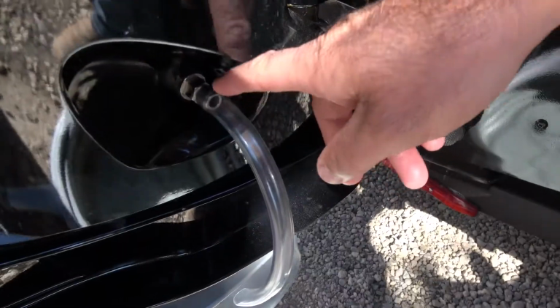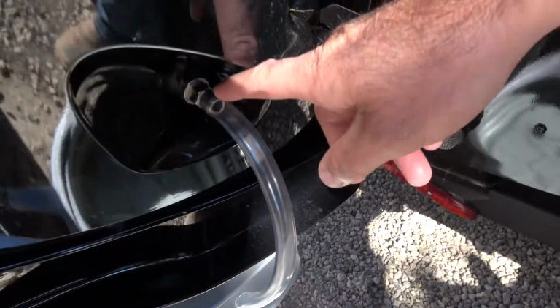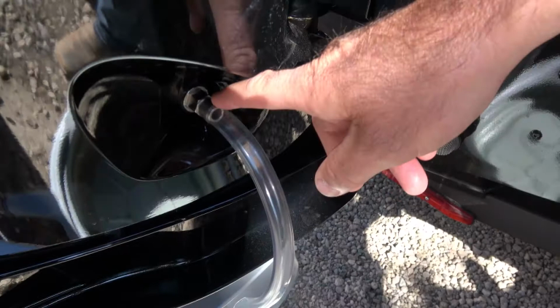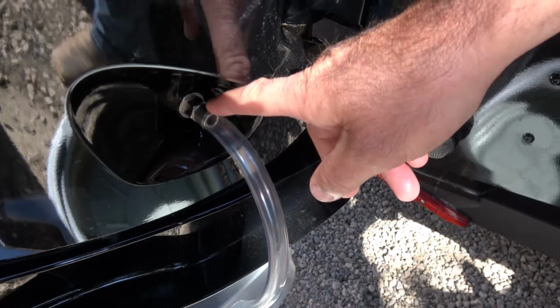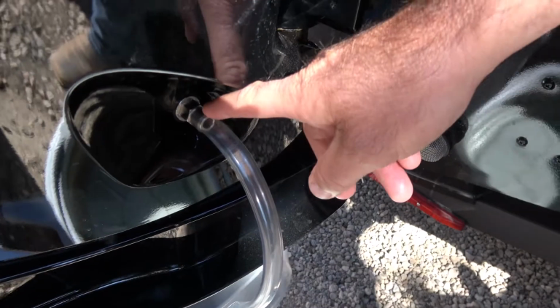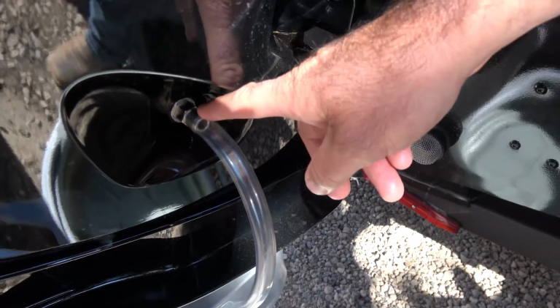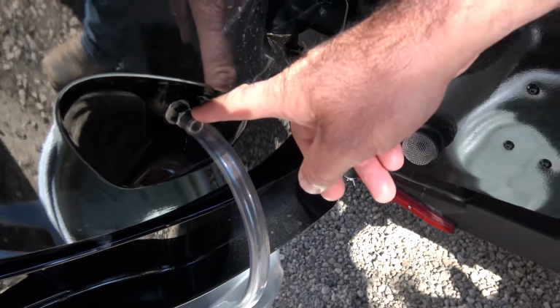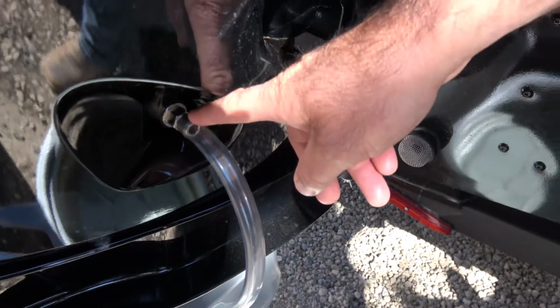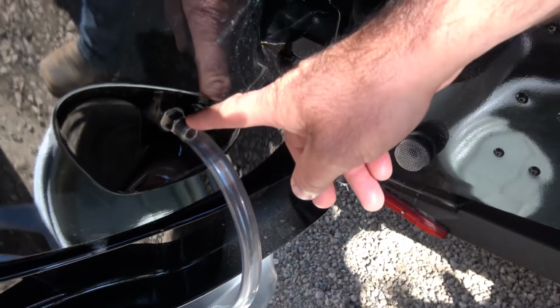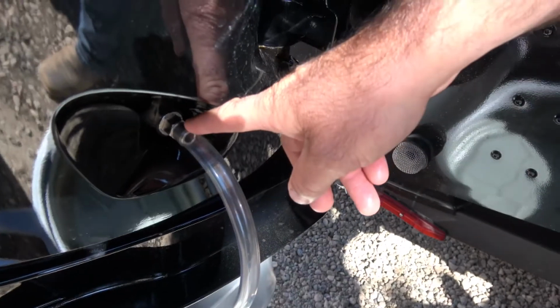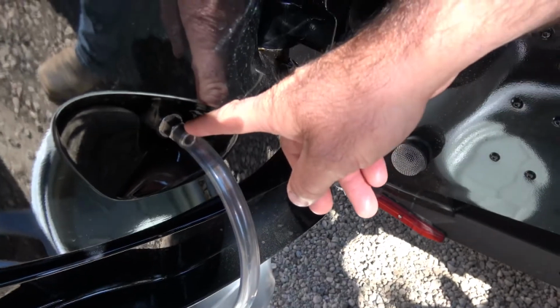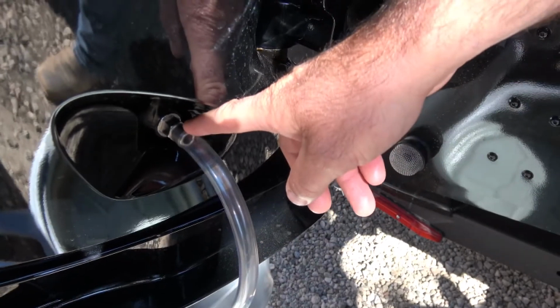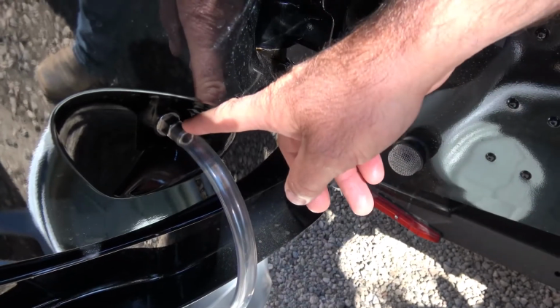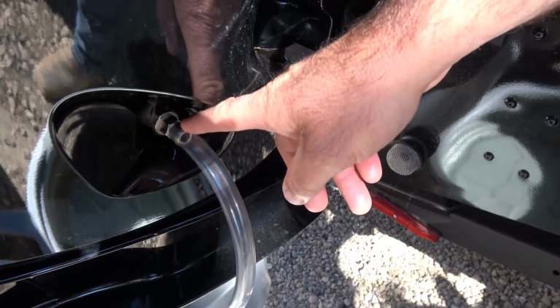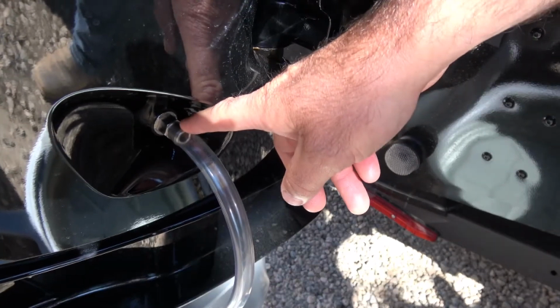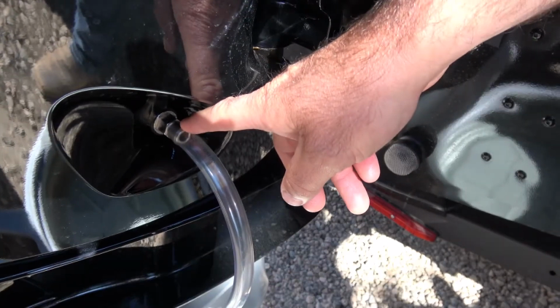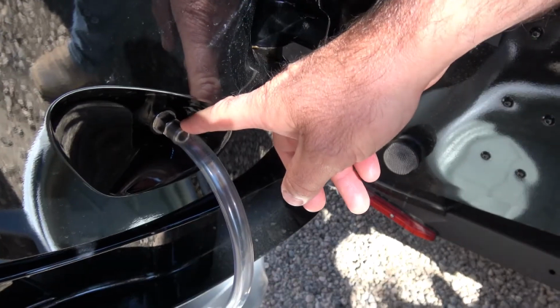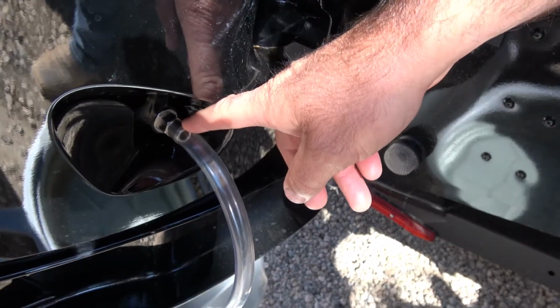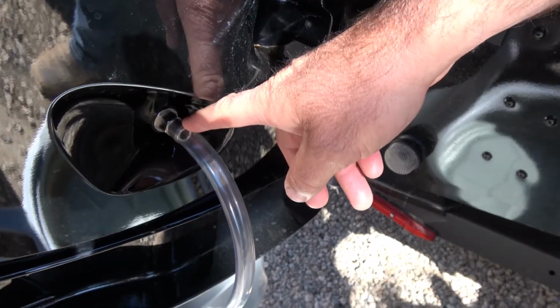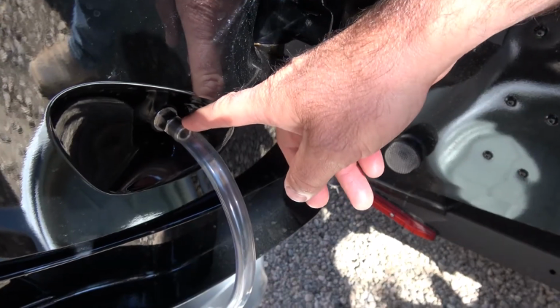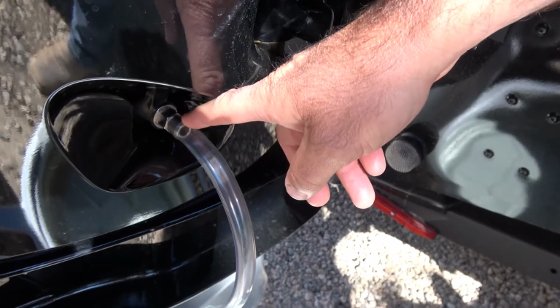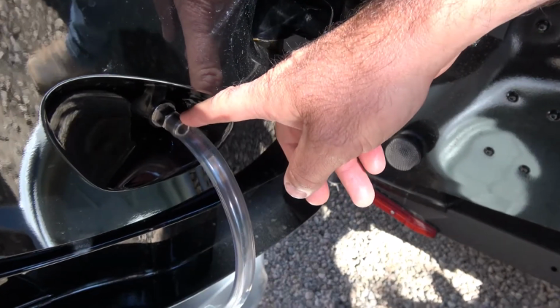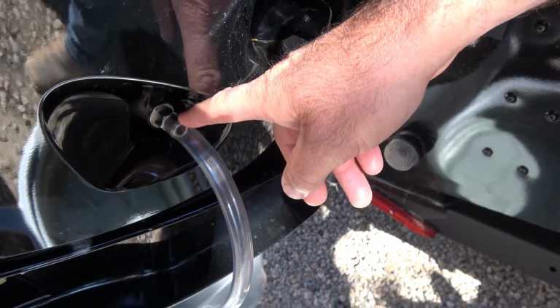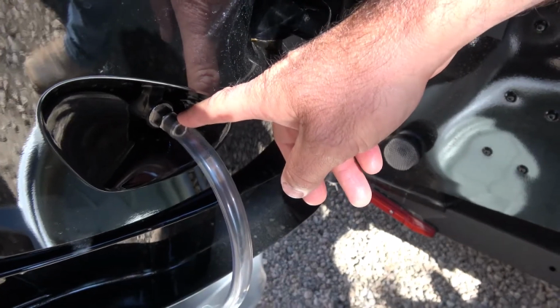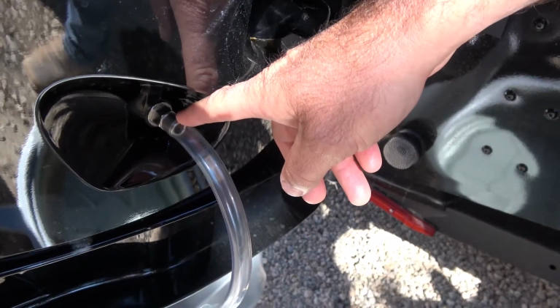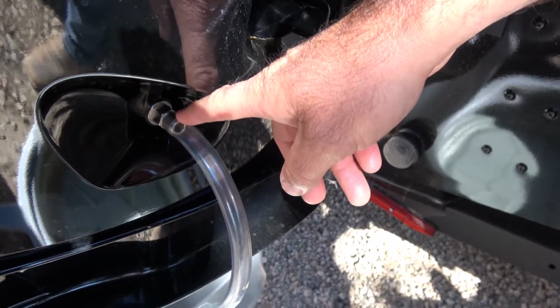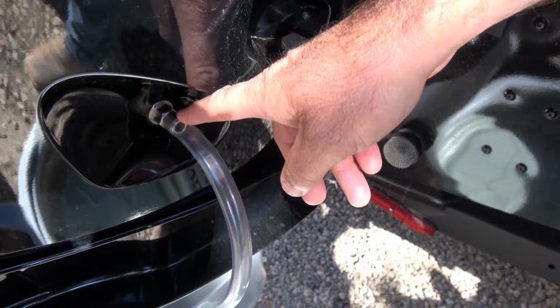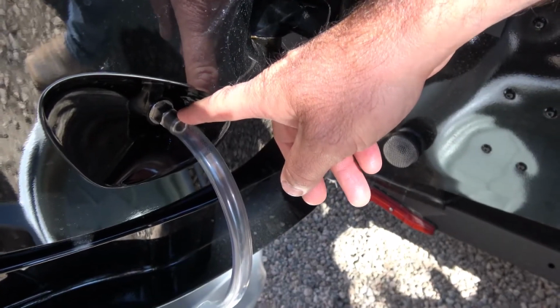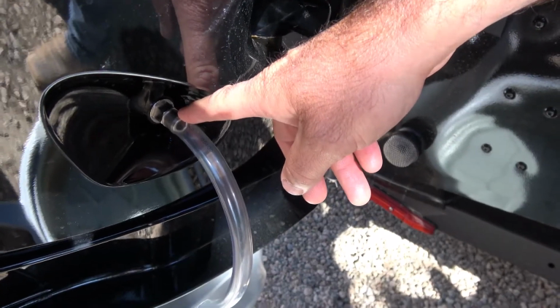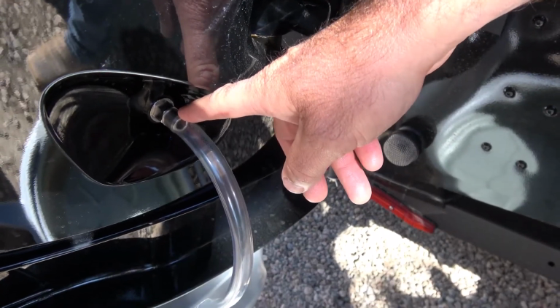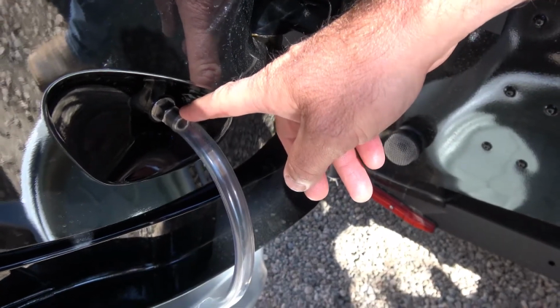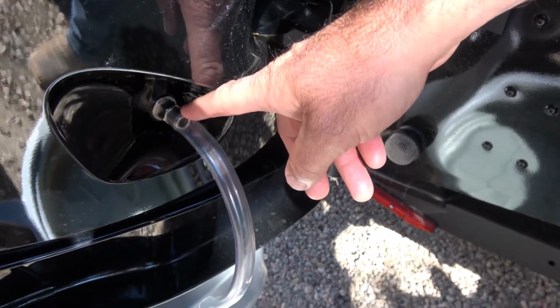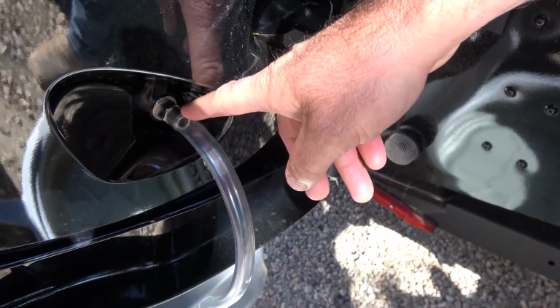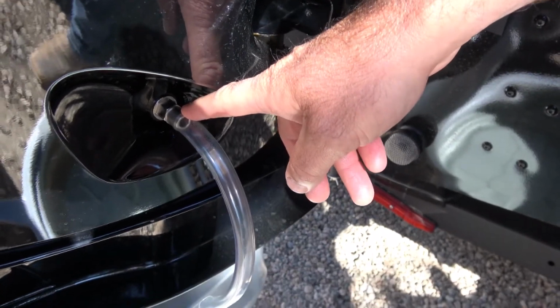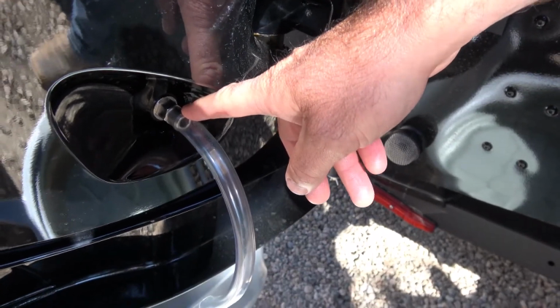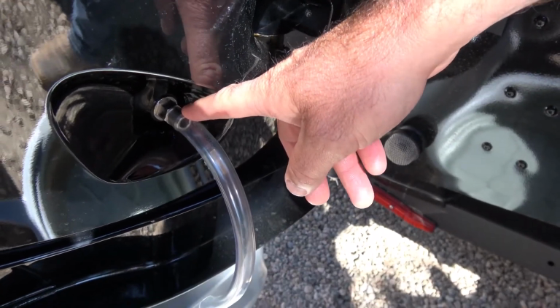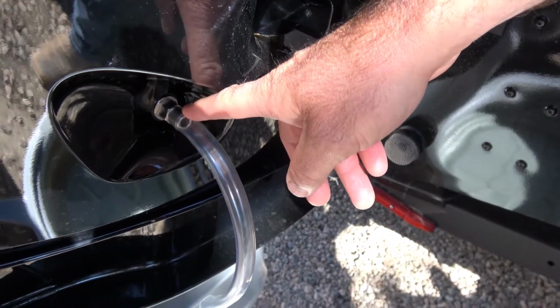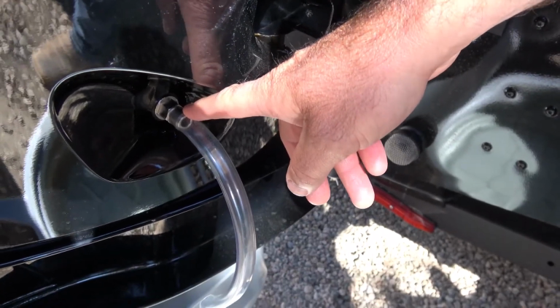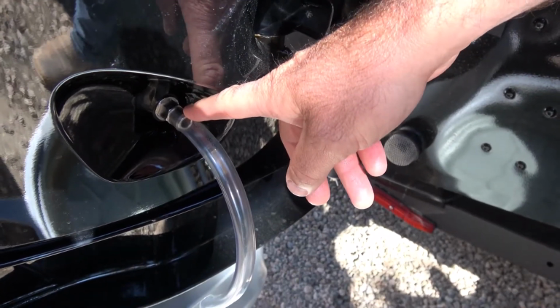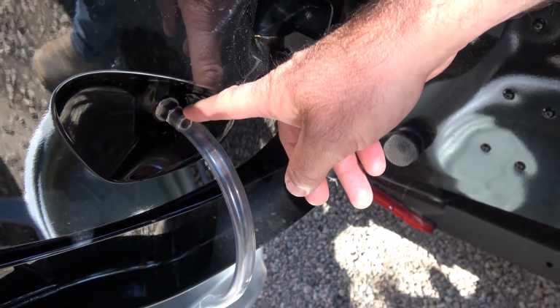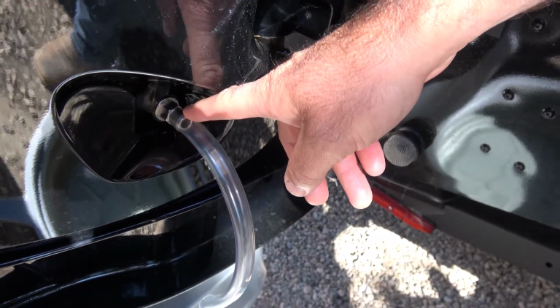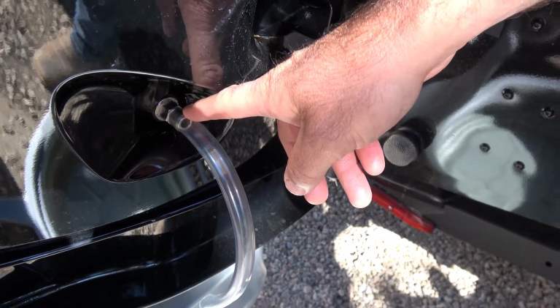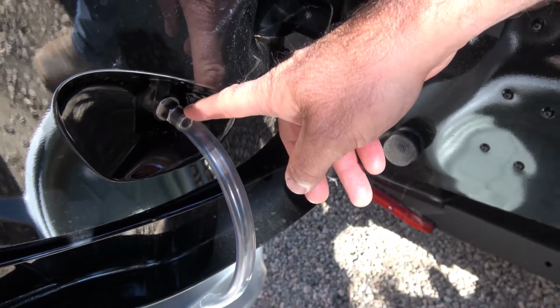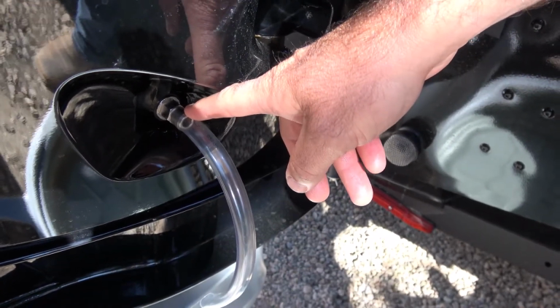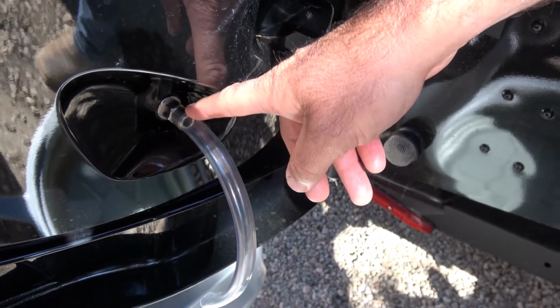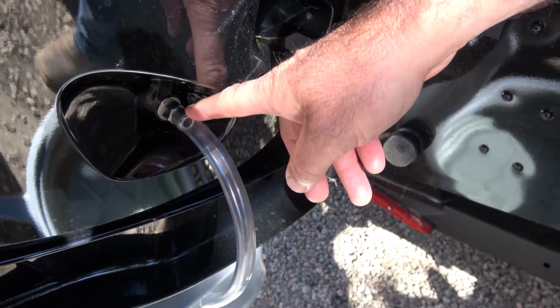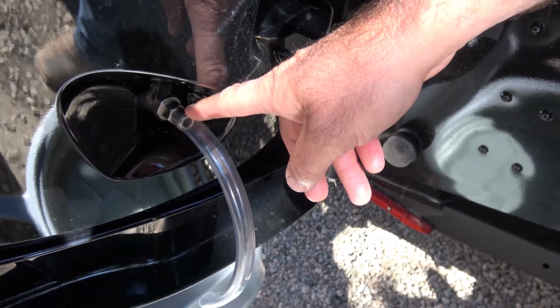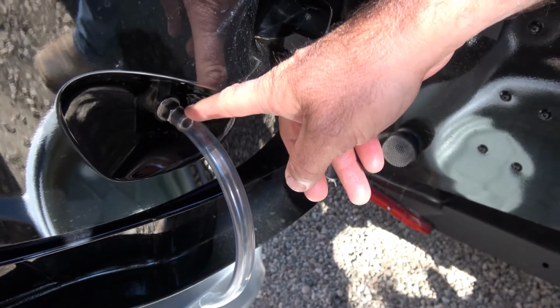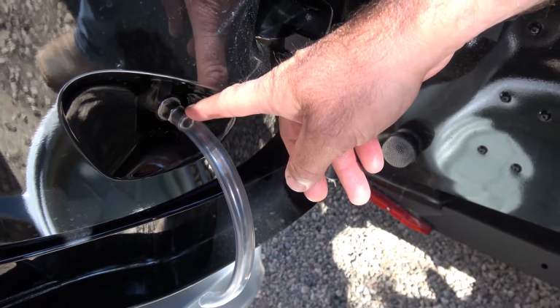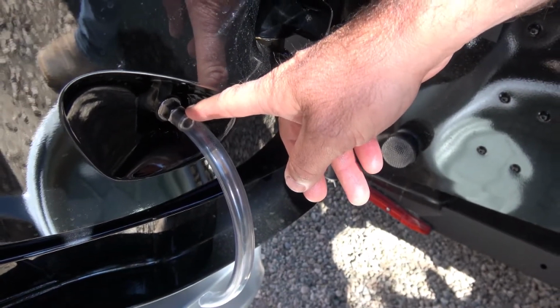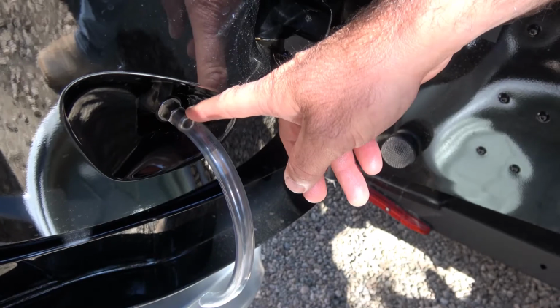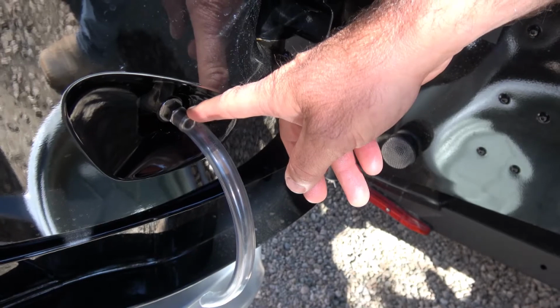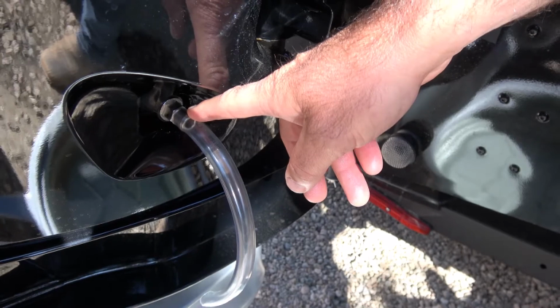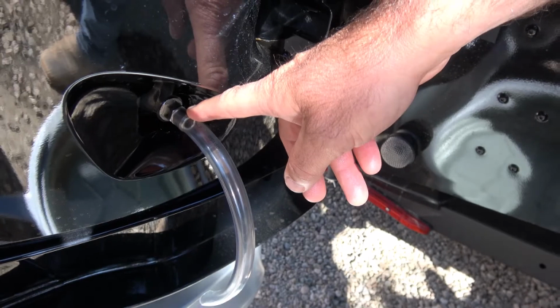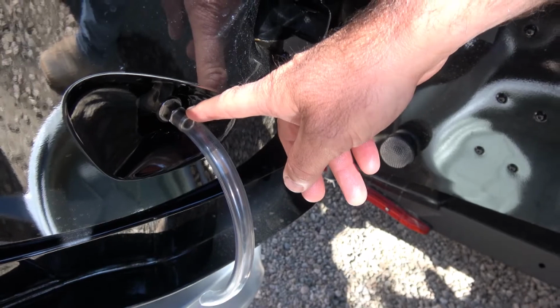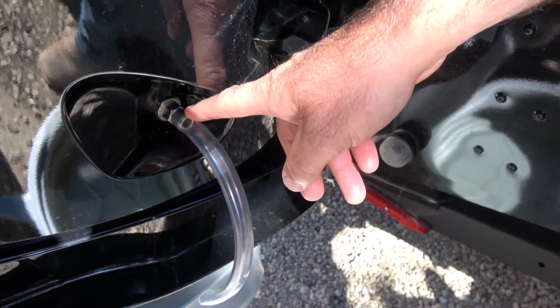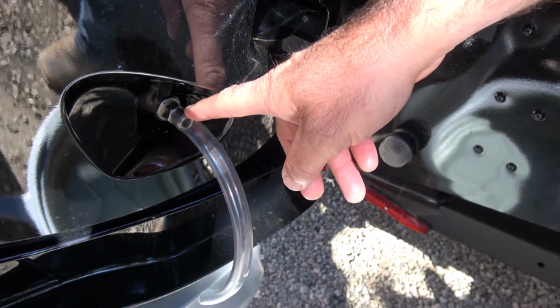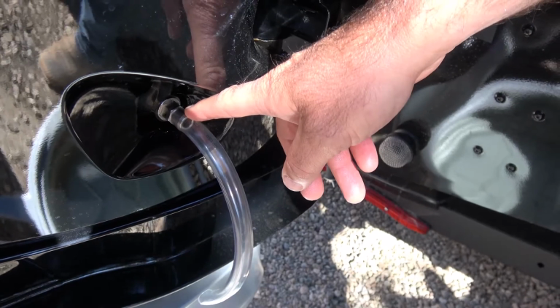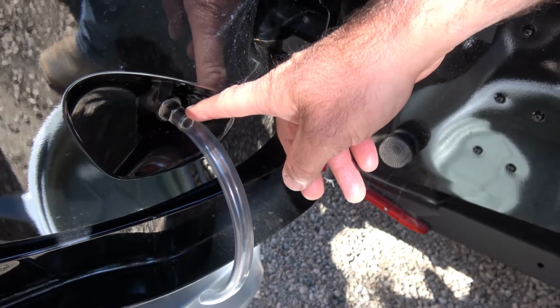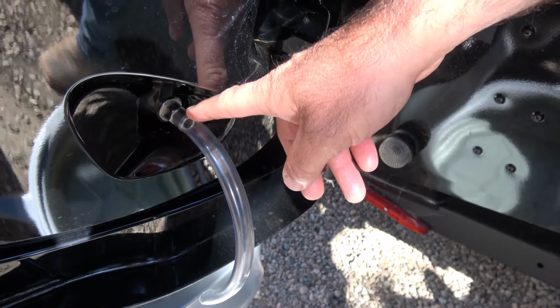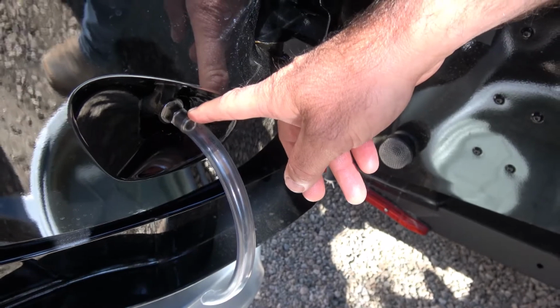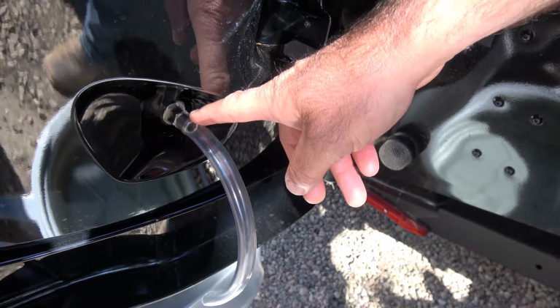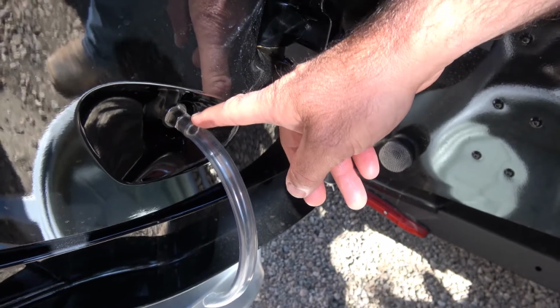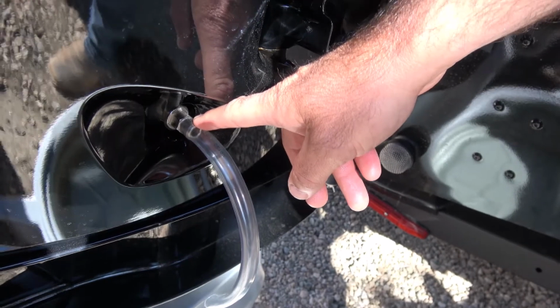Now that your engine oil is done draining, you can go ahead and remove this hose and tighten this fitting to 132.7 inch-pounds.